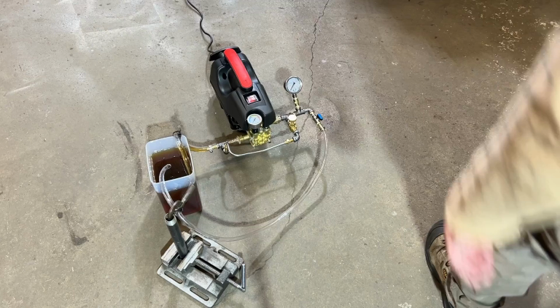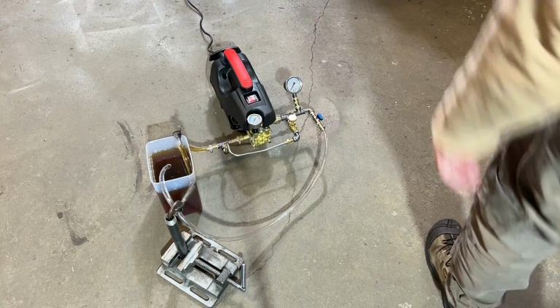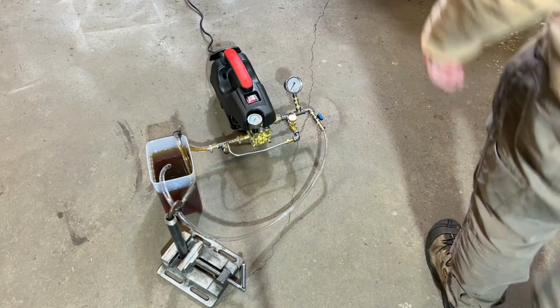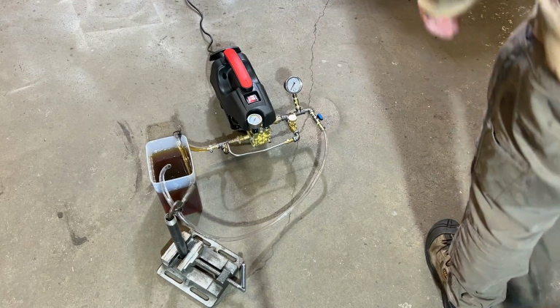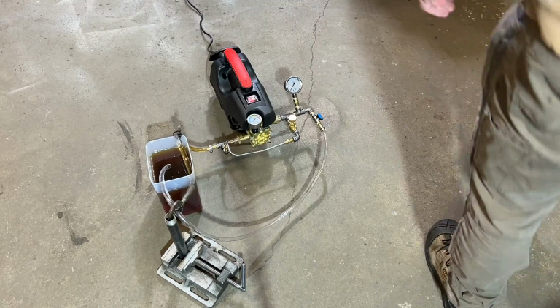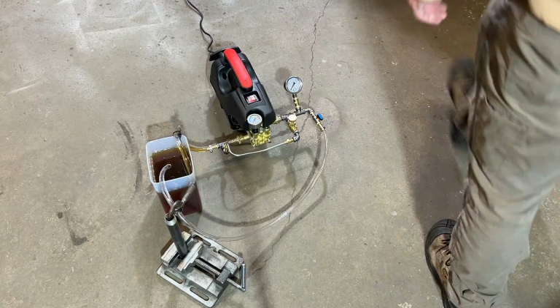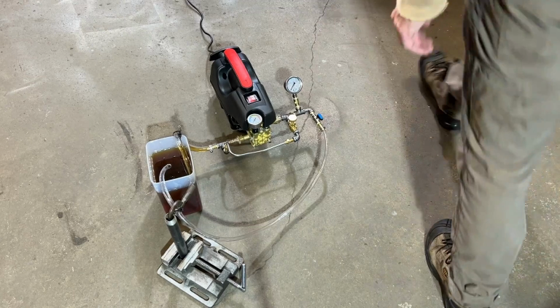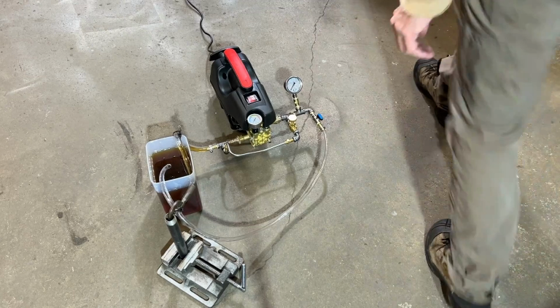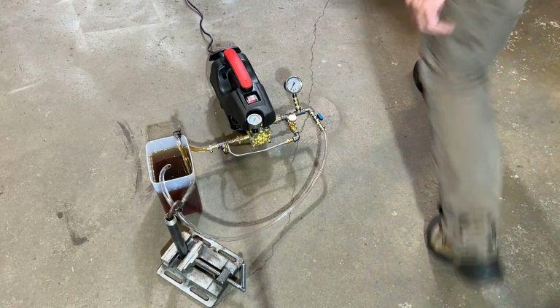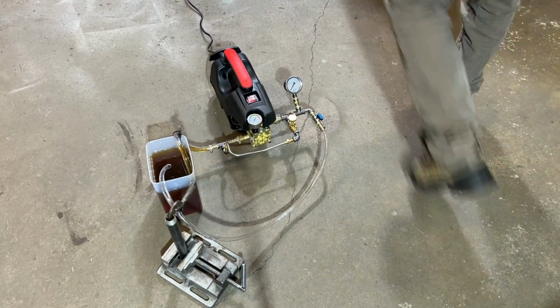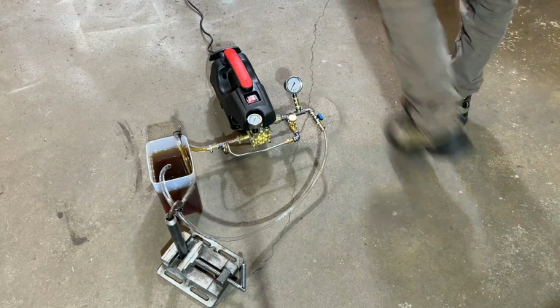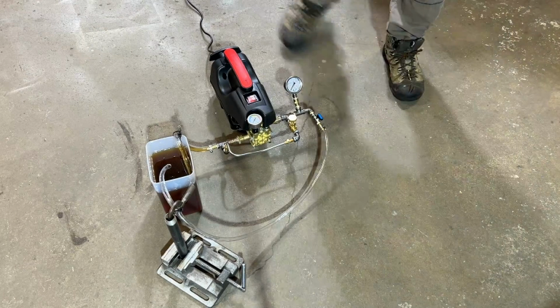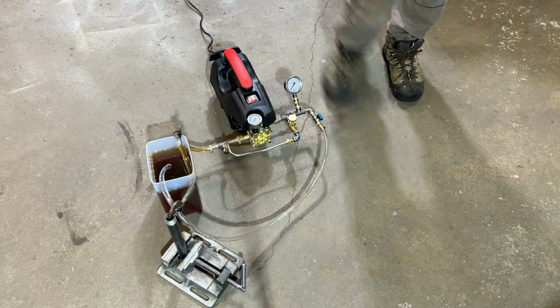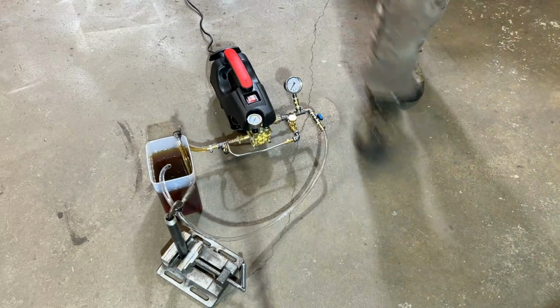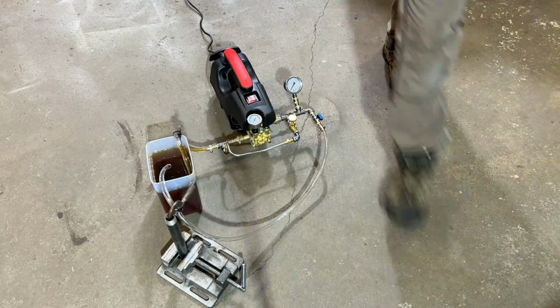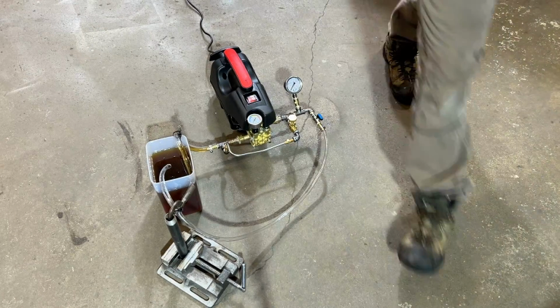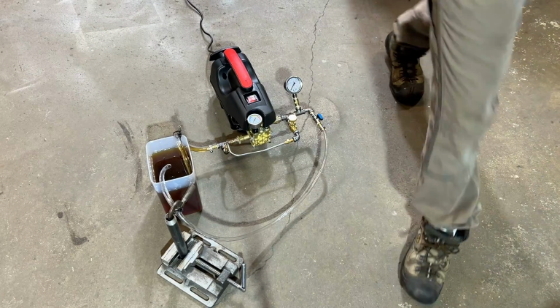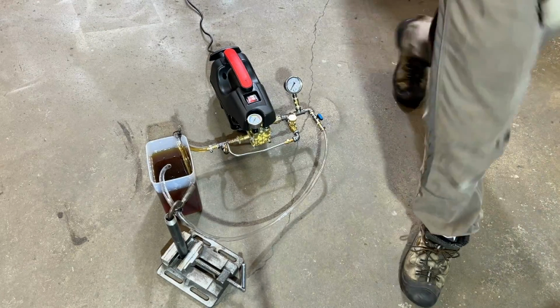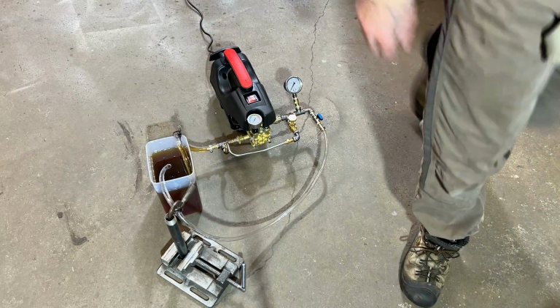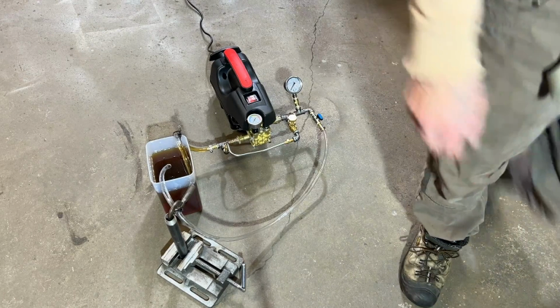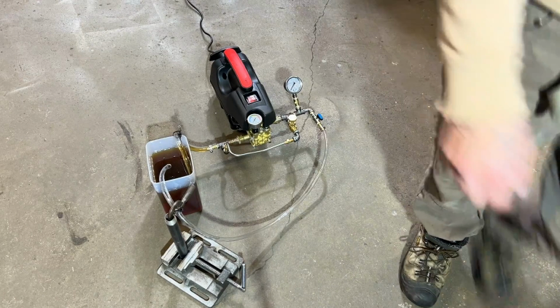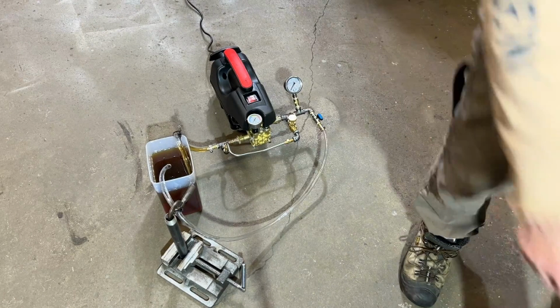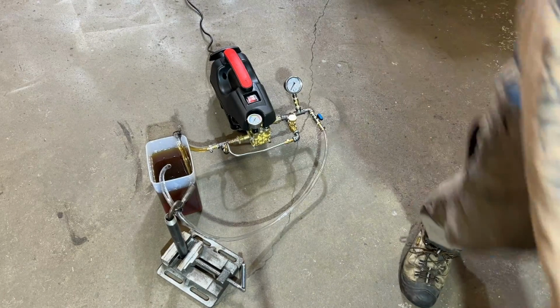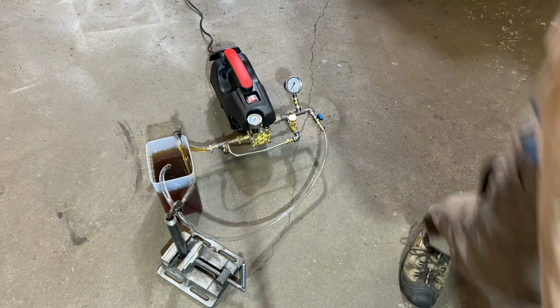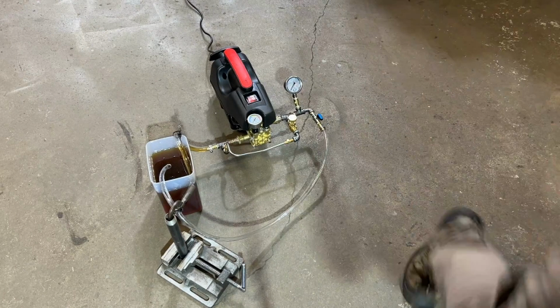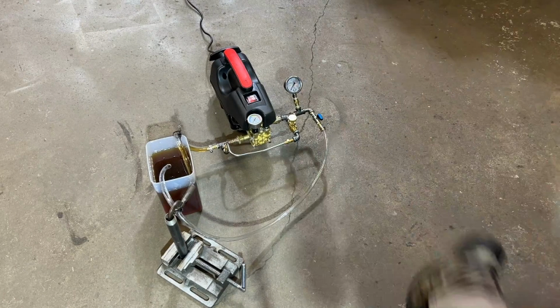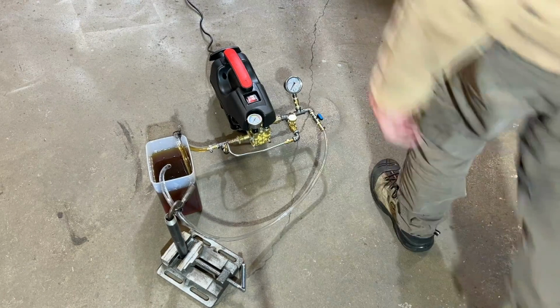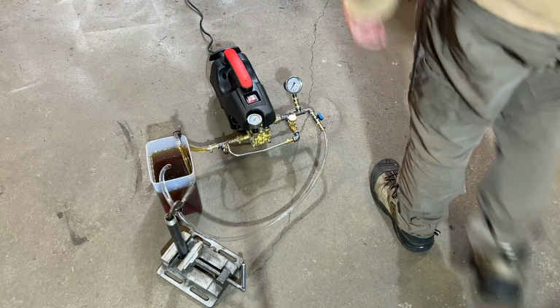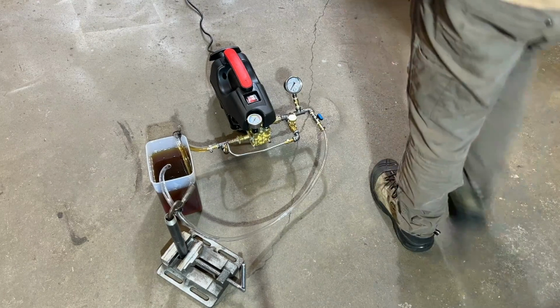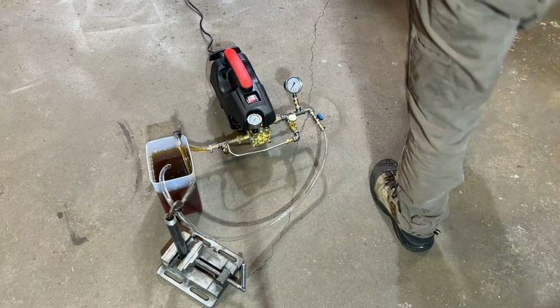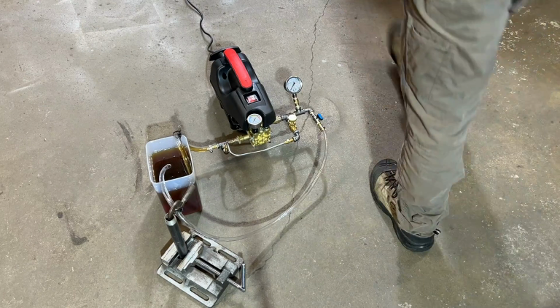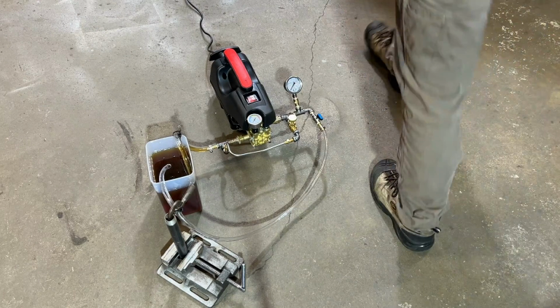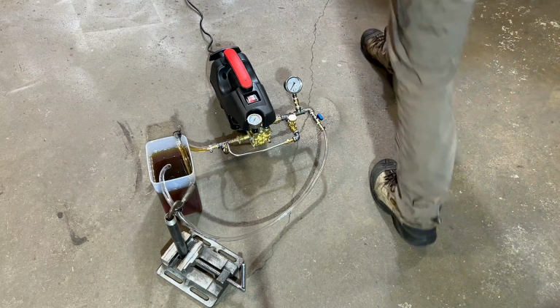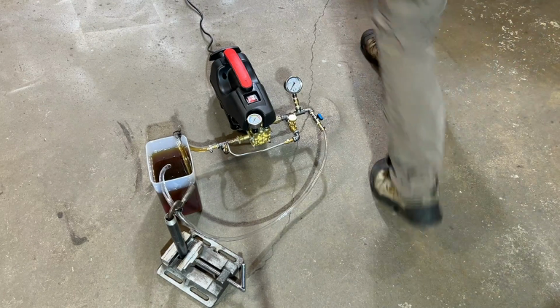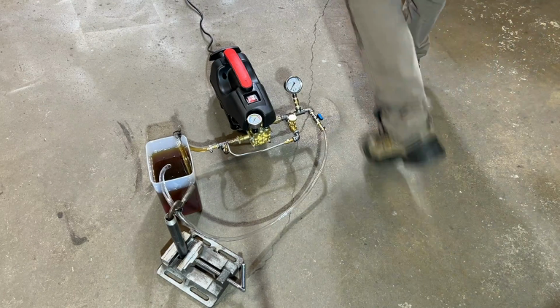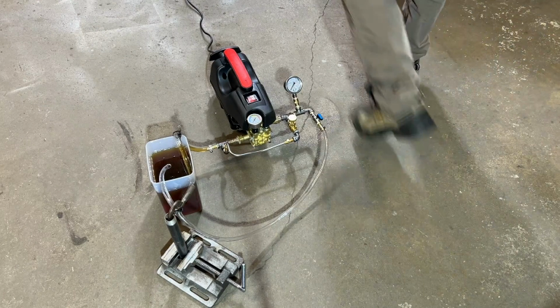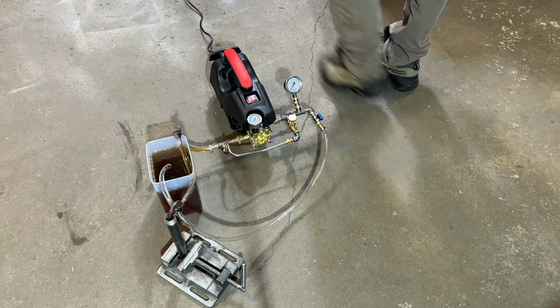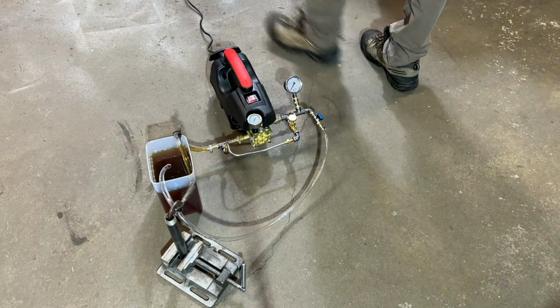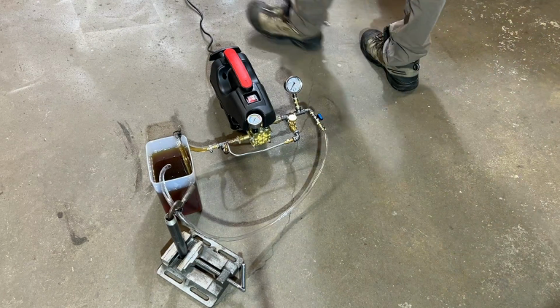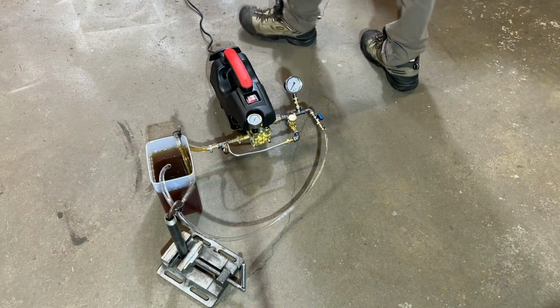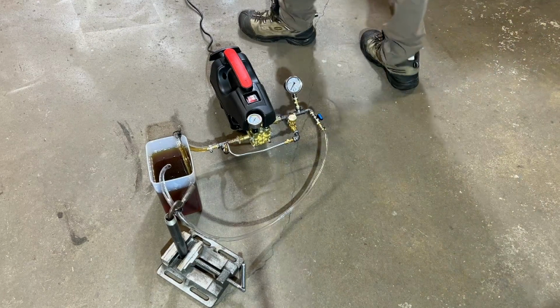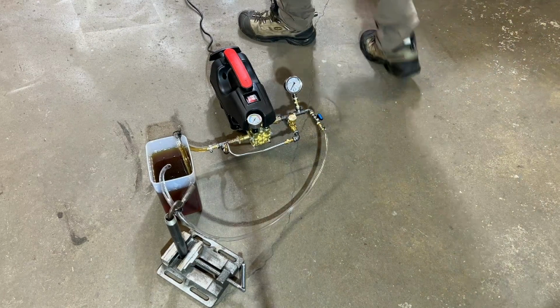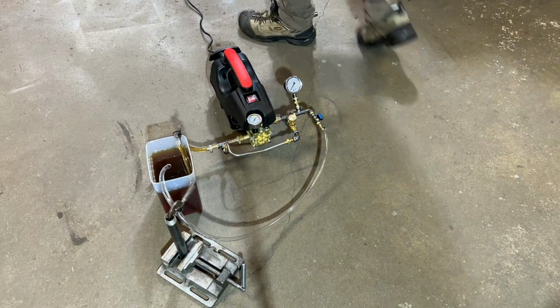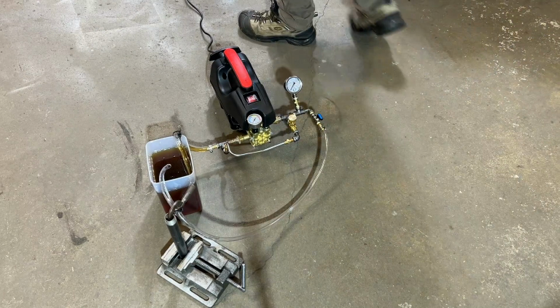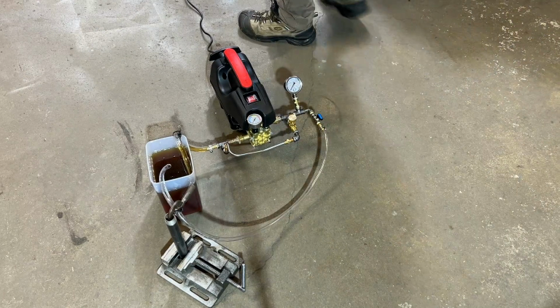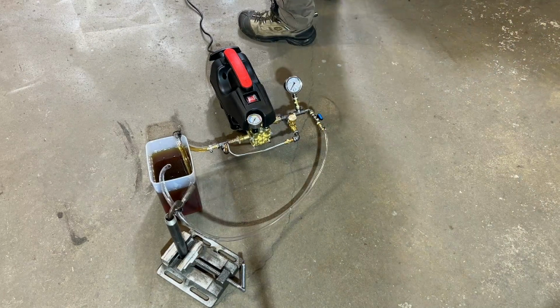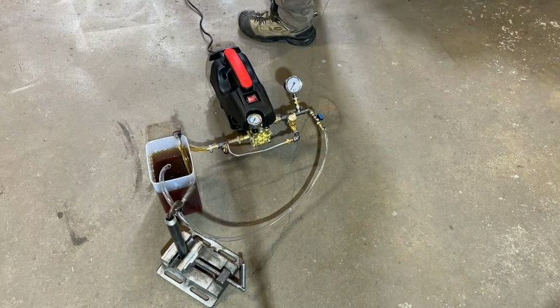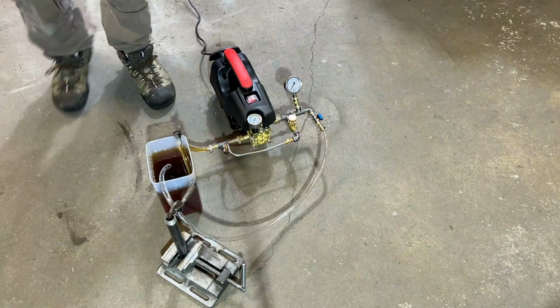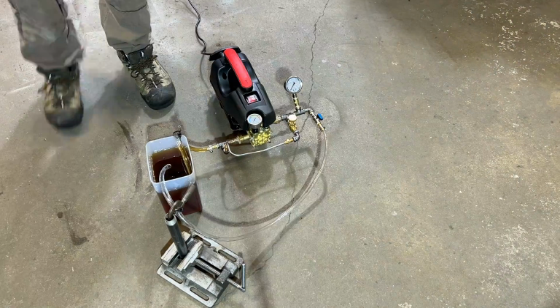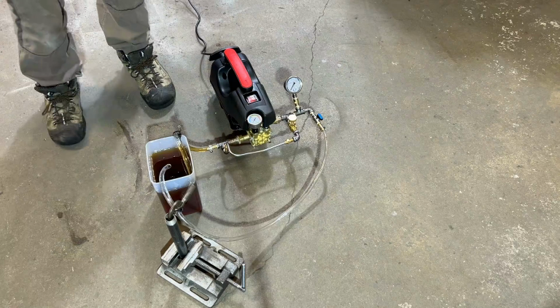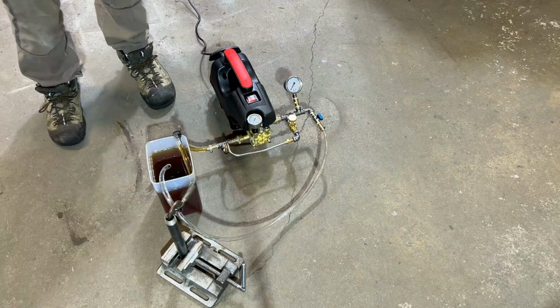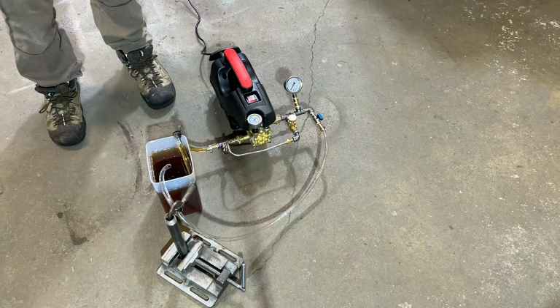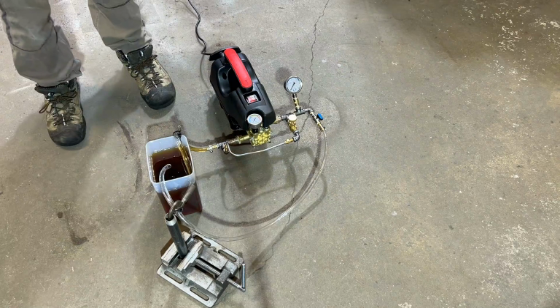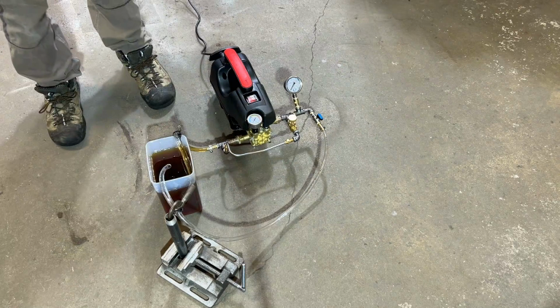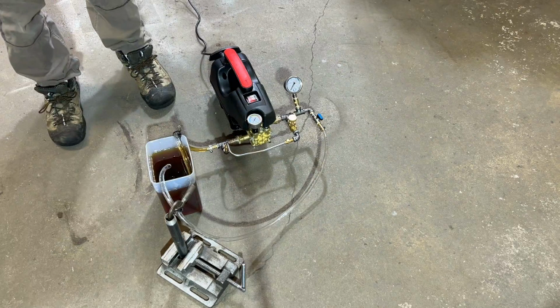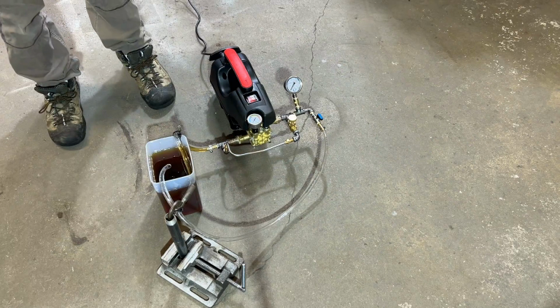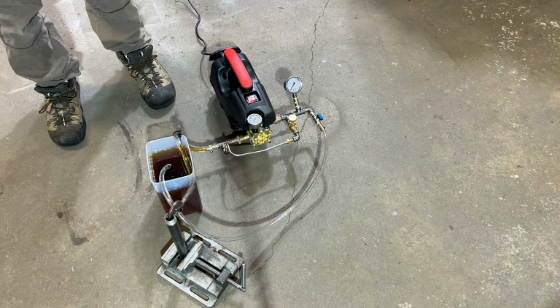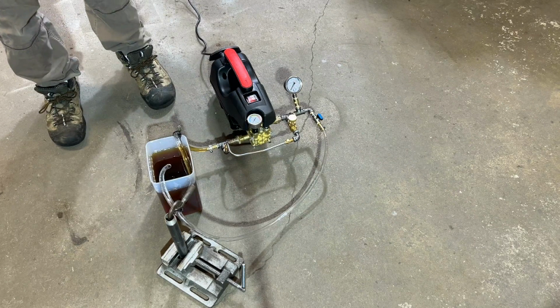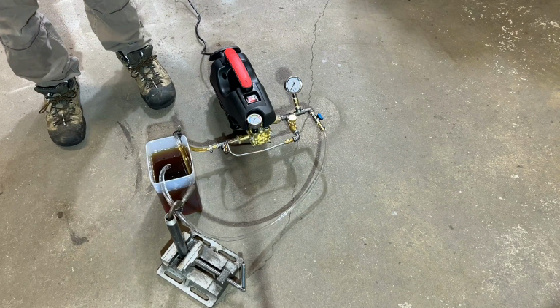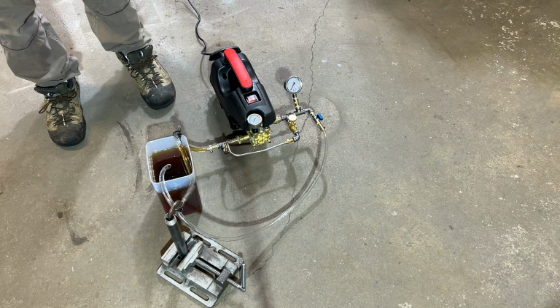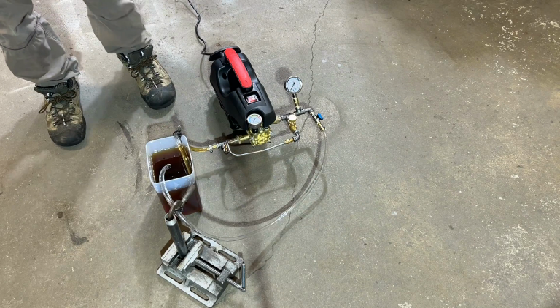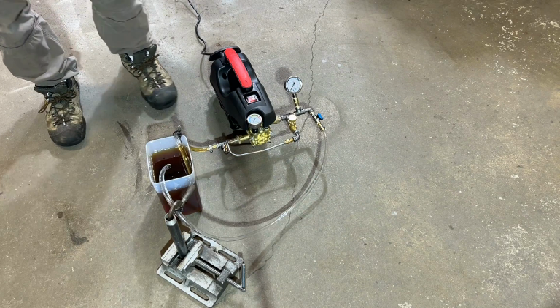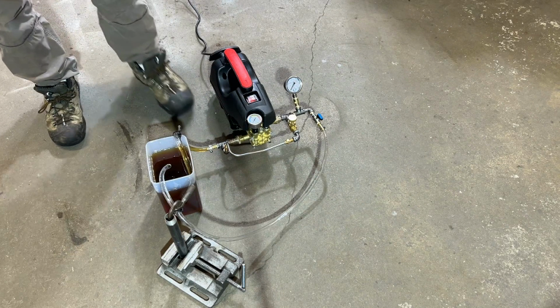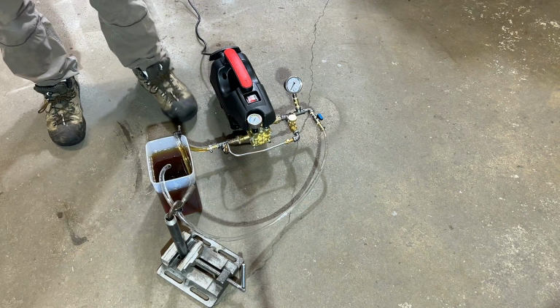What's up fellas? We're doing a pump test here. This is known as a bypass pump. I'm going to discuss how to prime this thing.